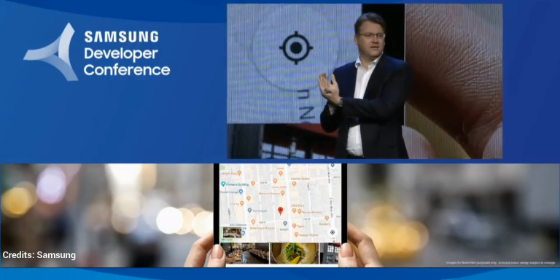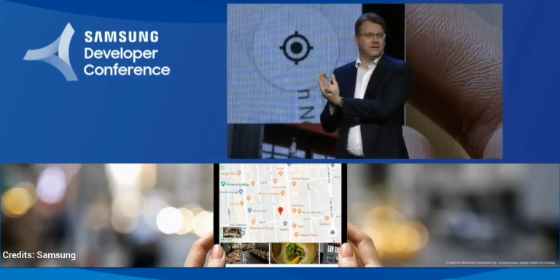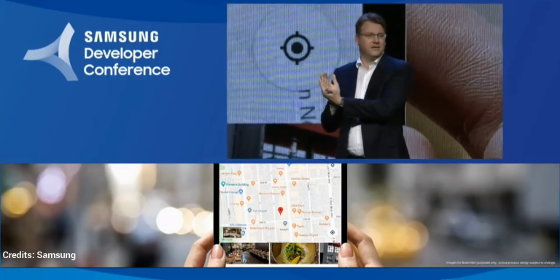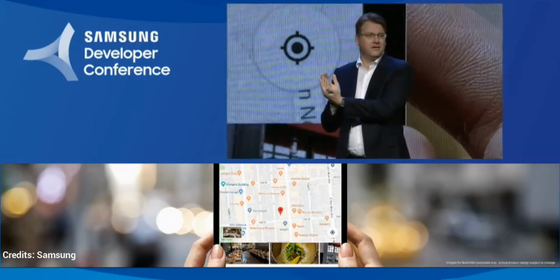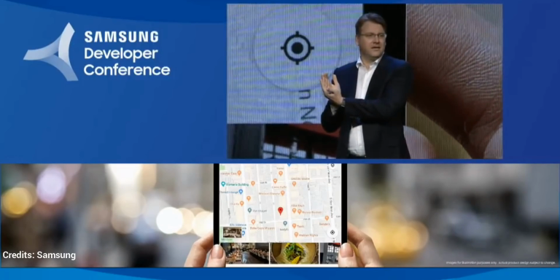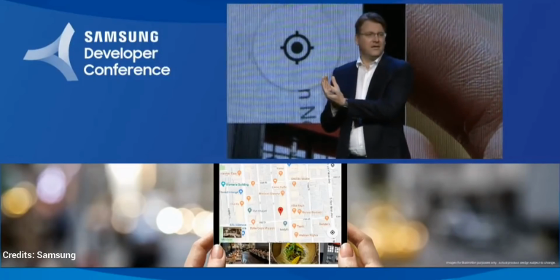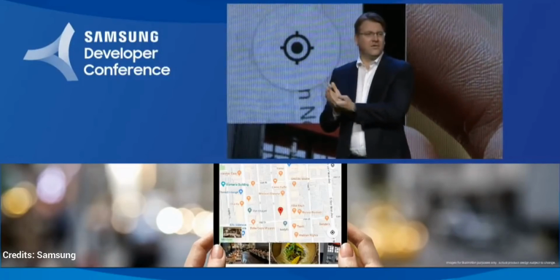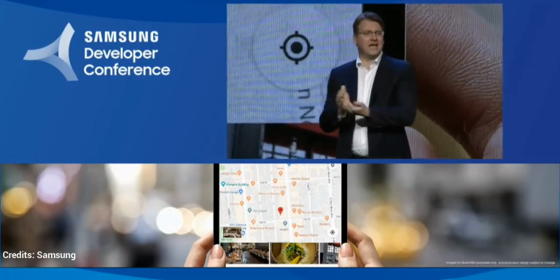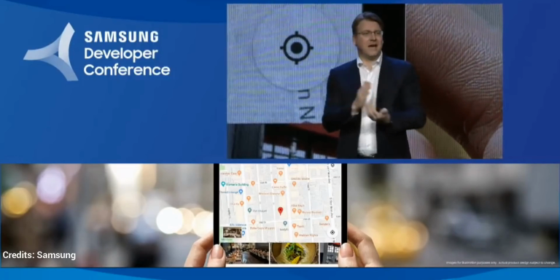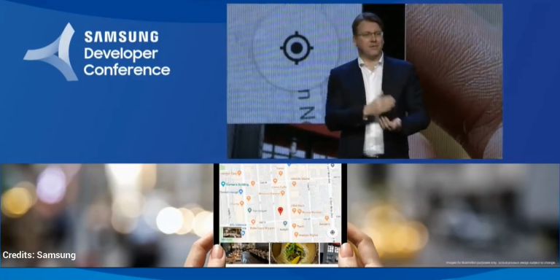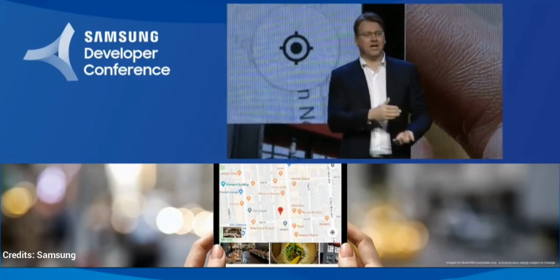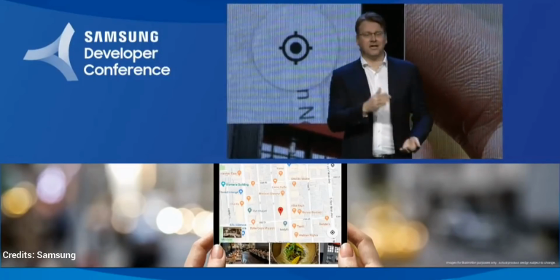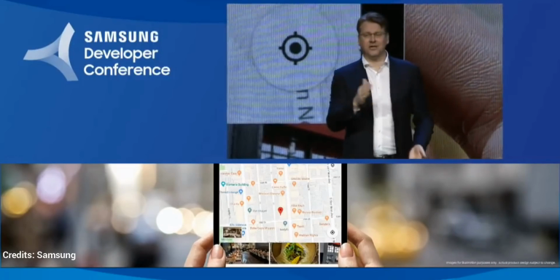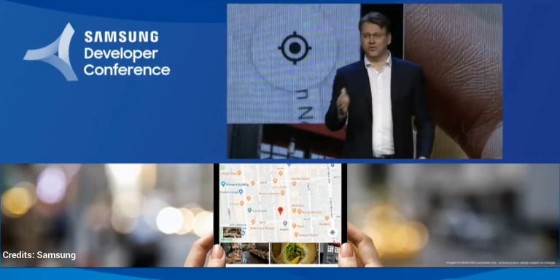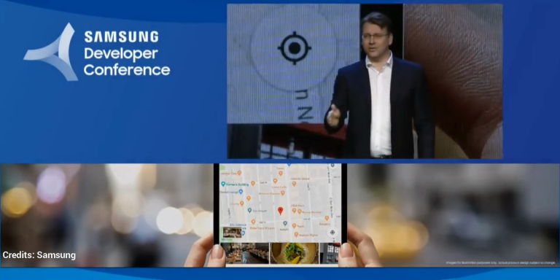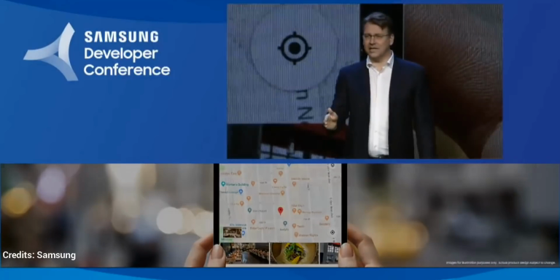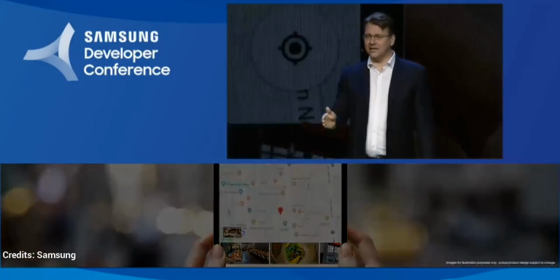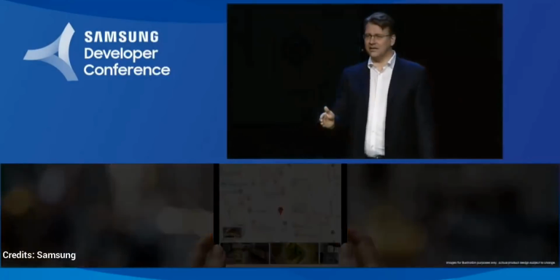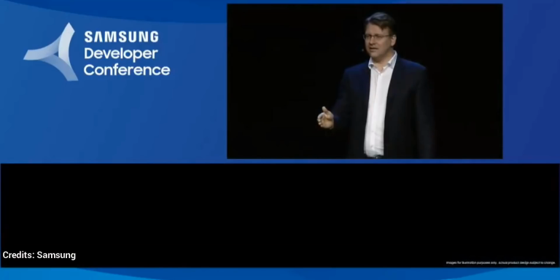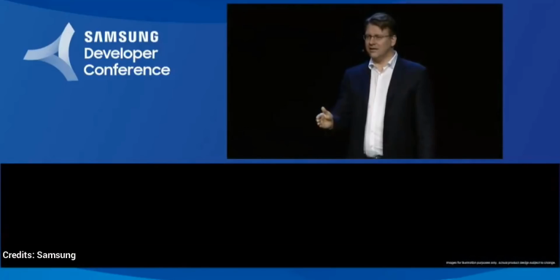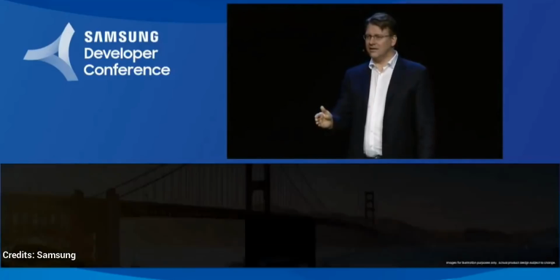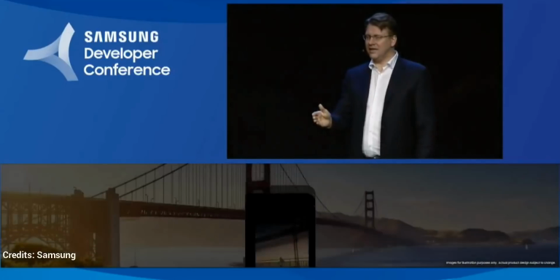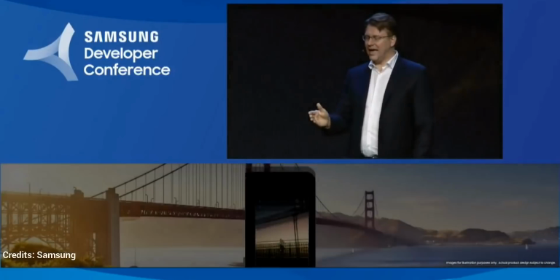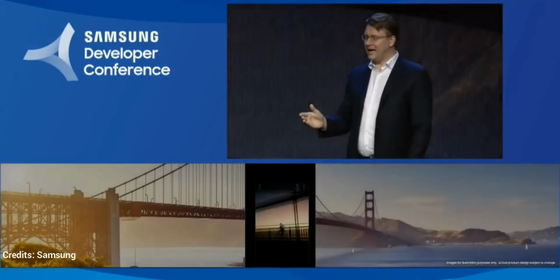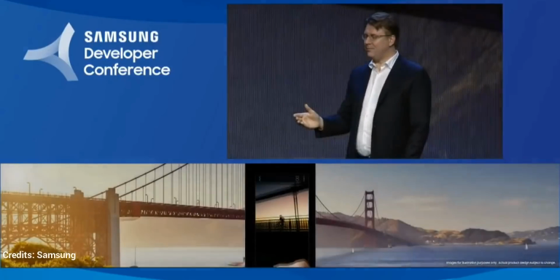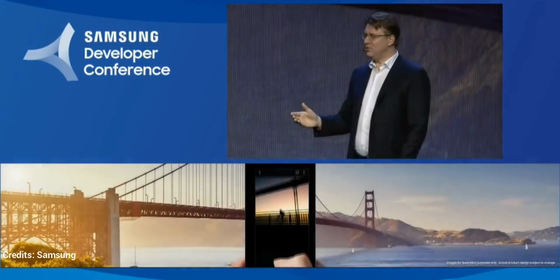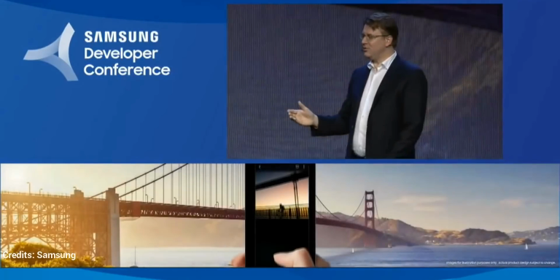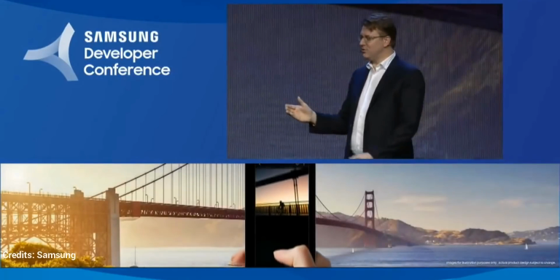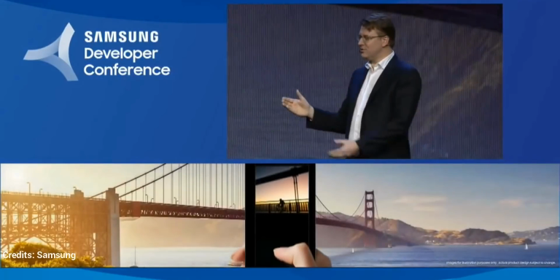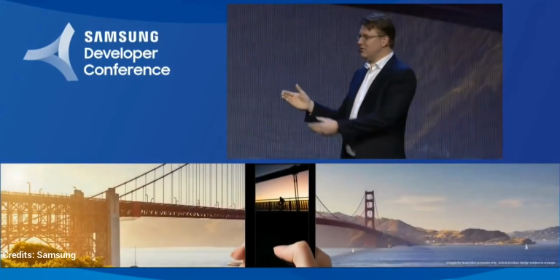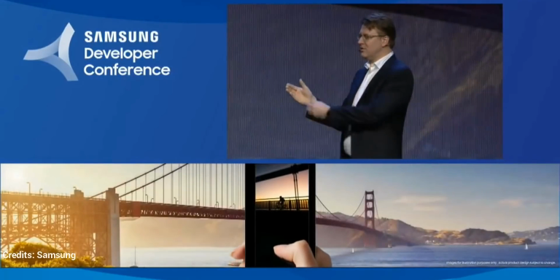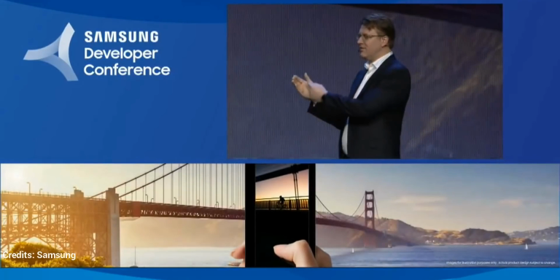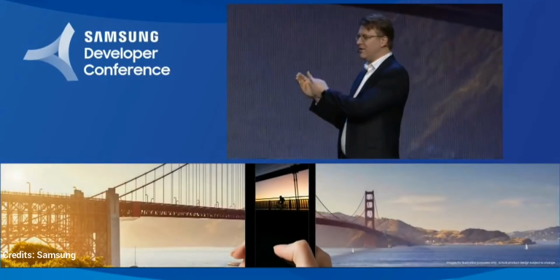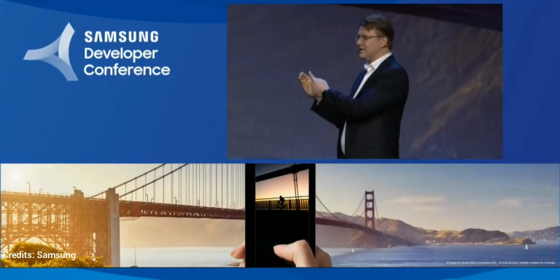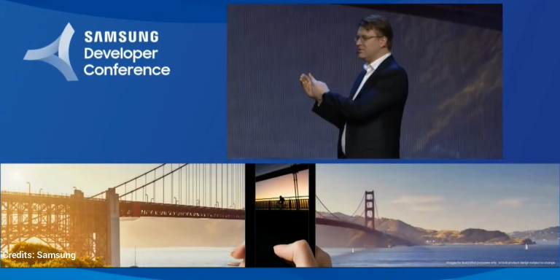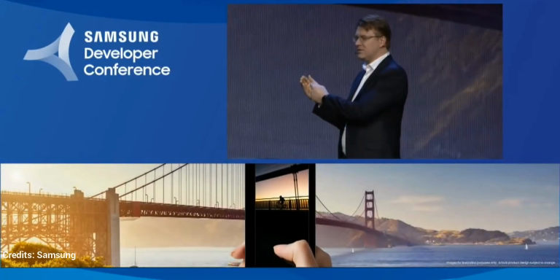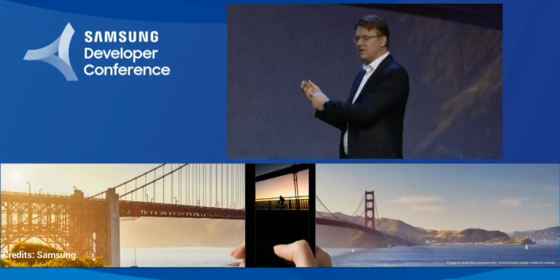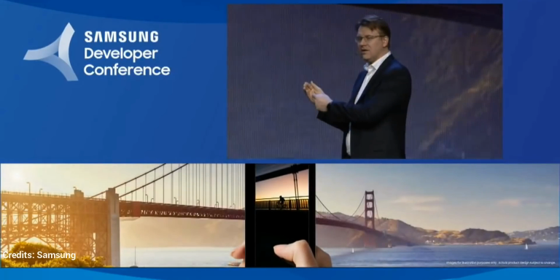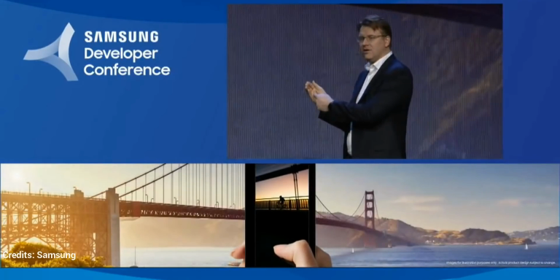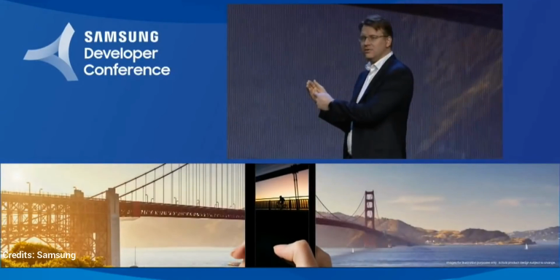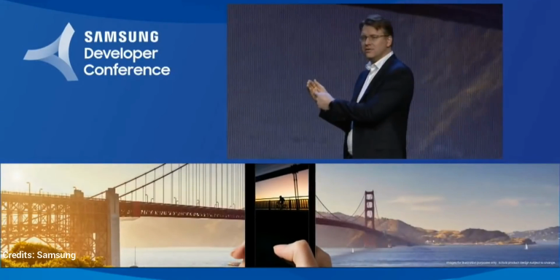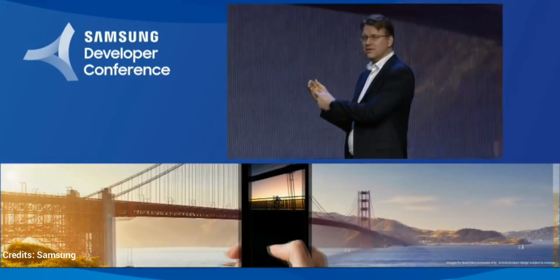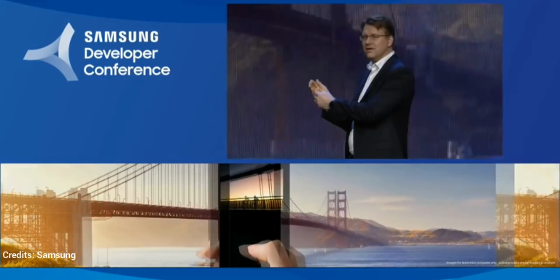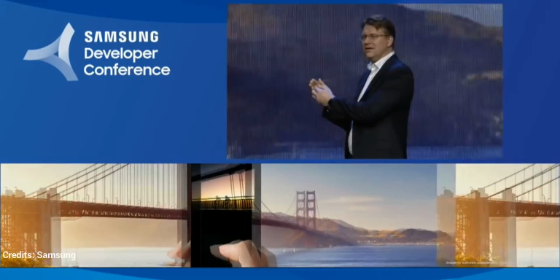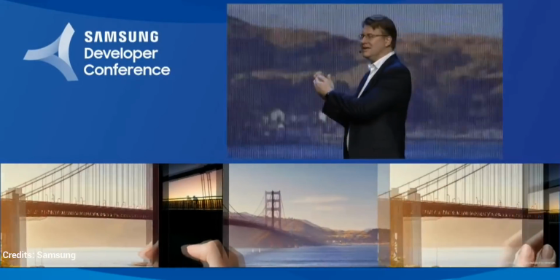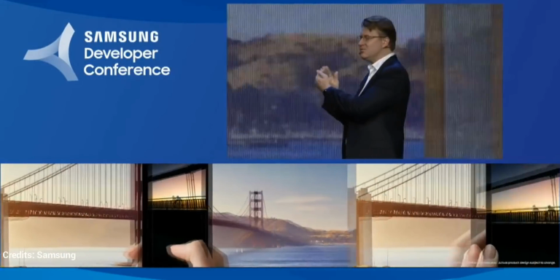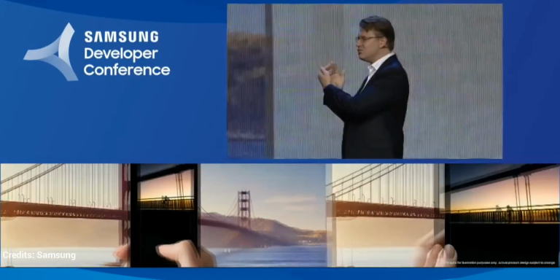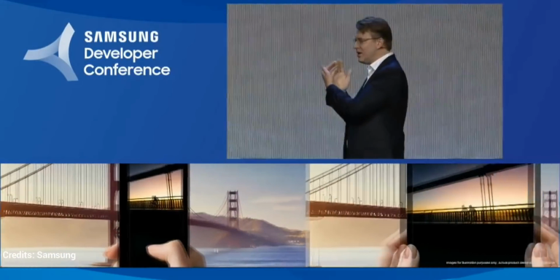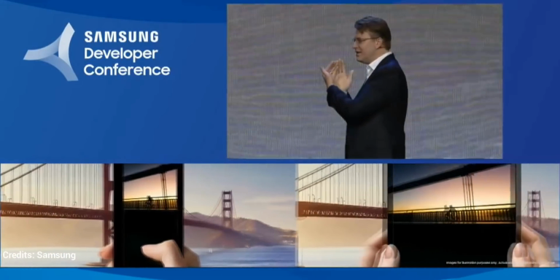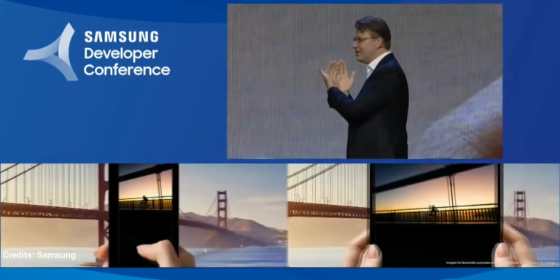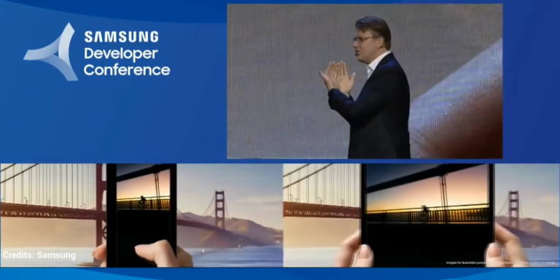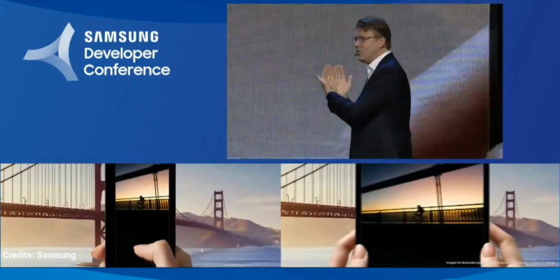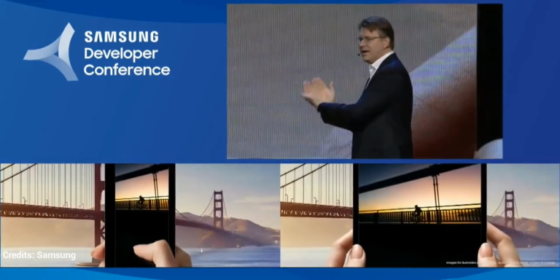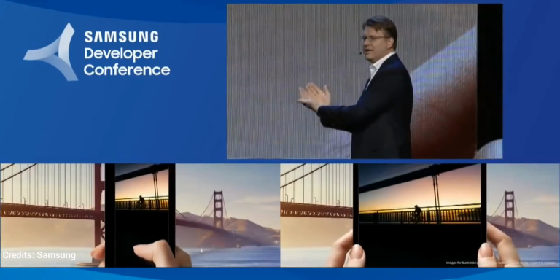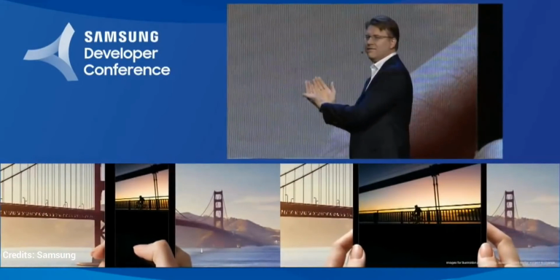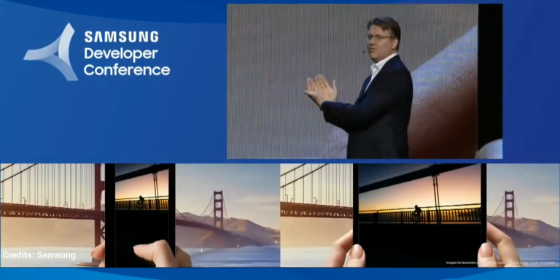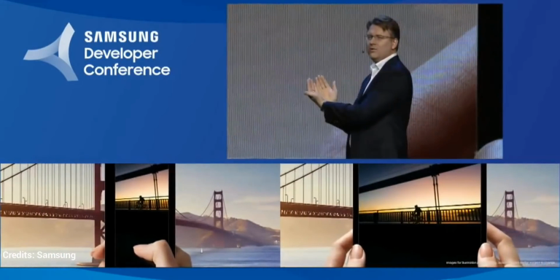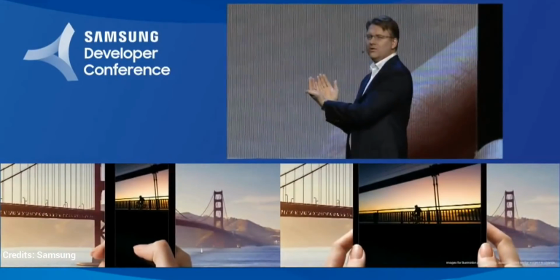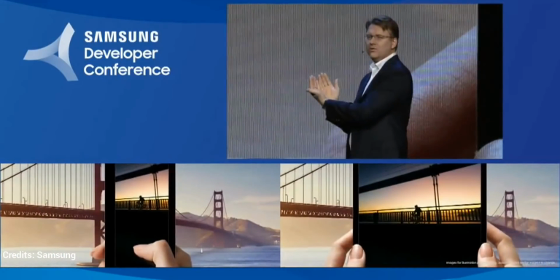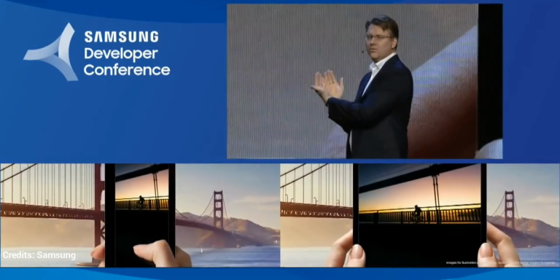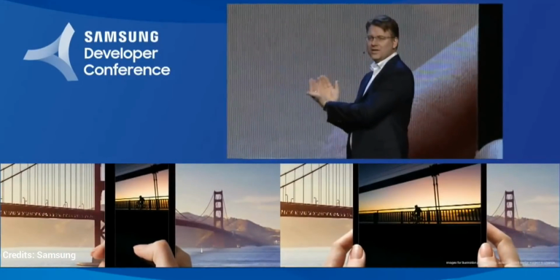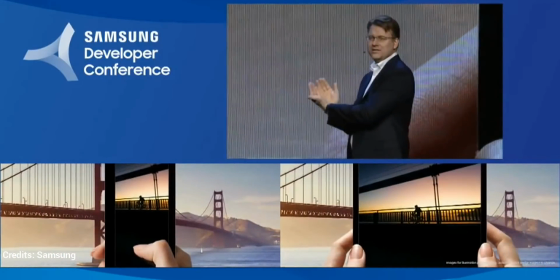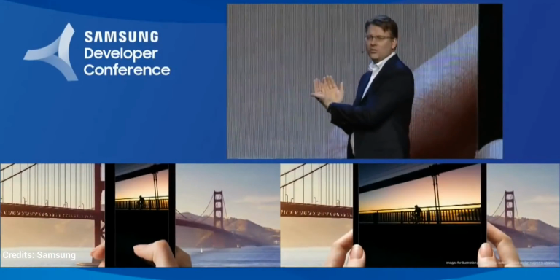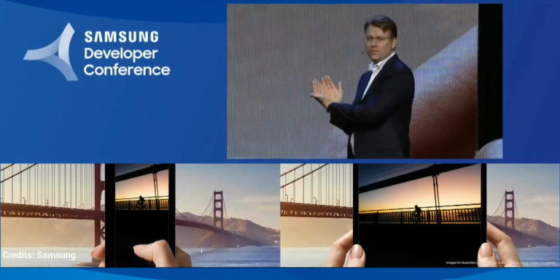And with app continuity, the app you're using when the device was closed is right there waiting for you when it's open.